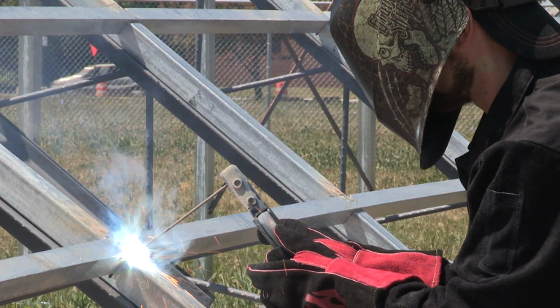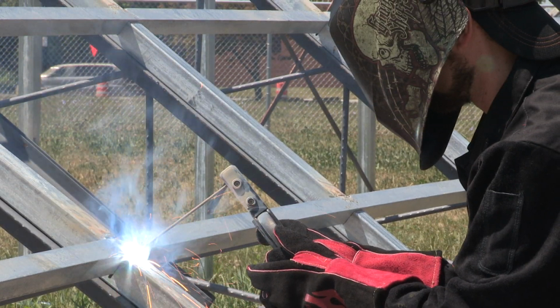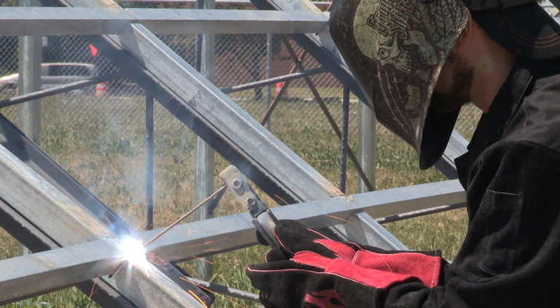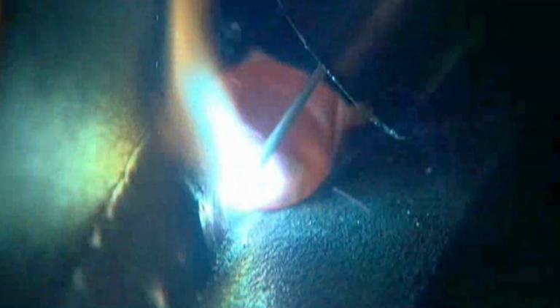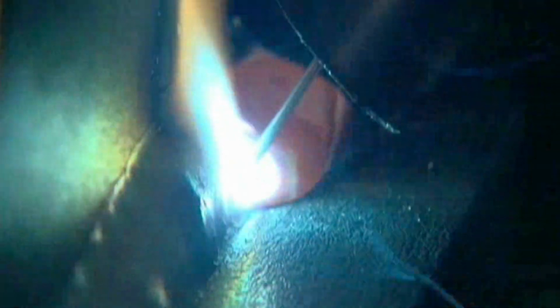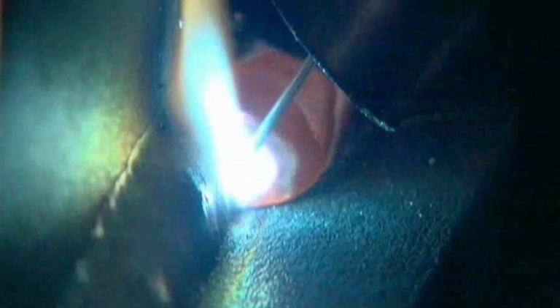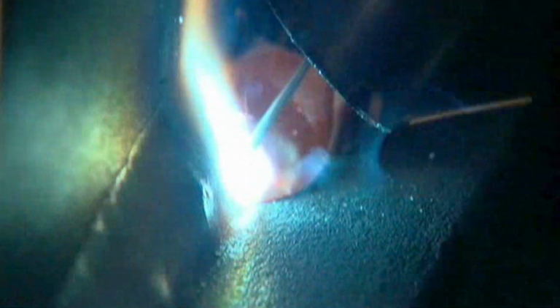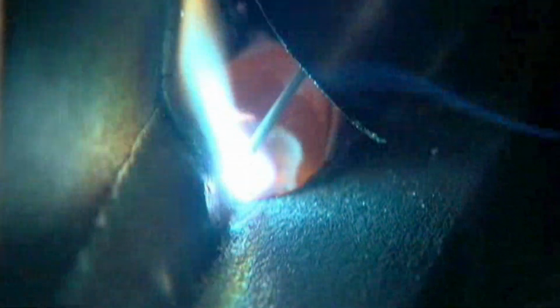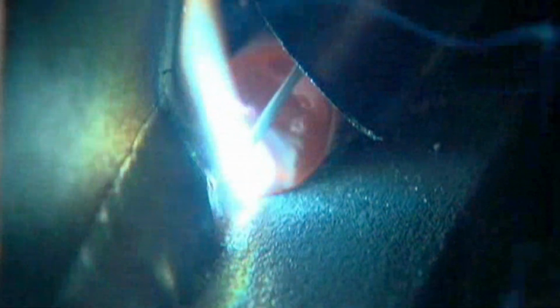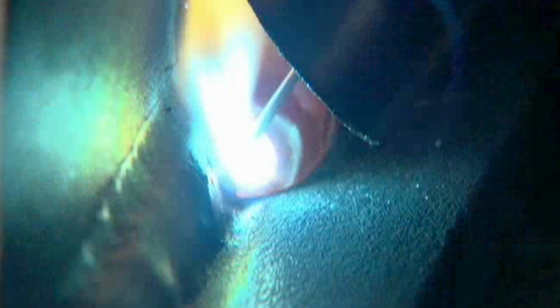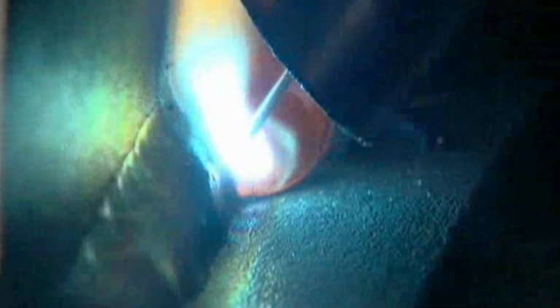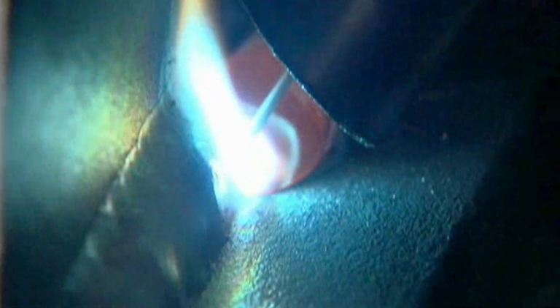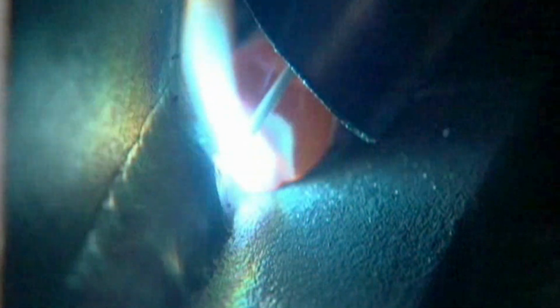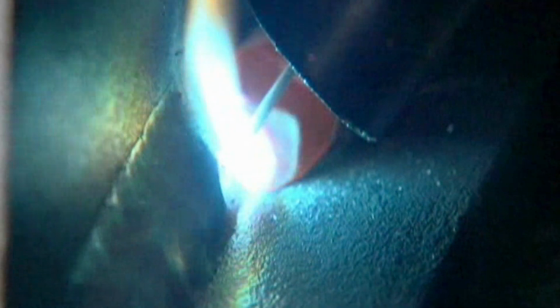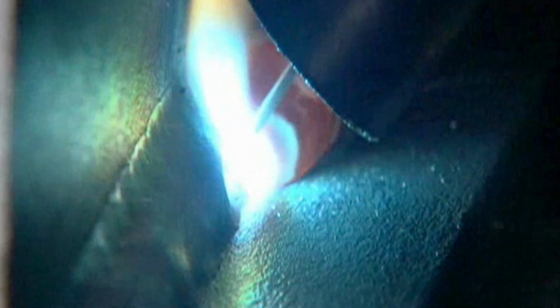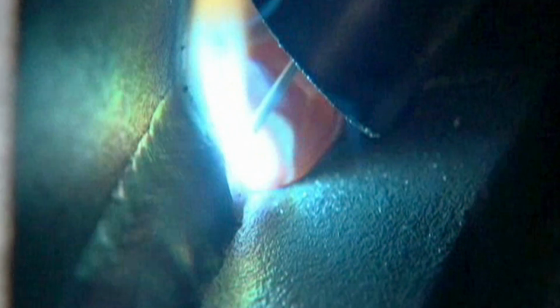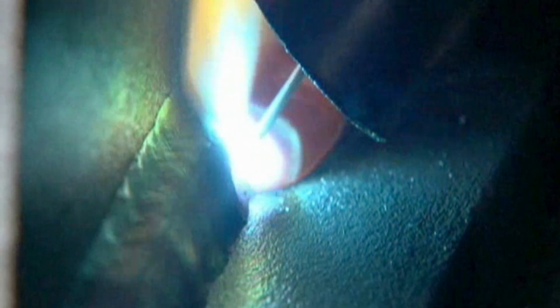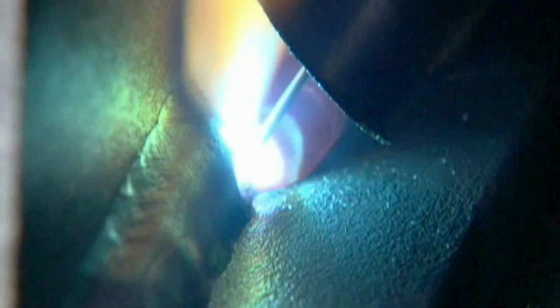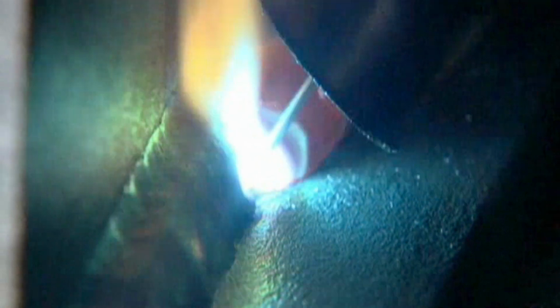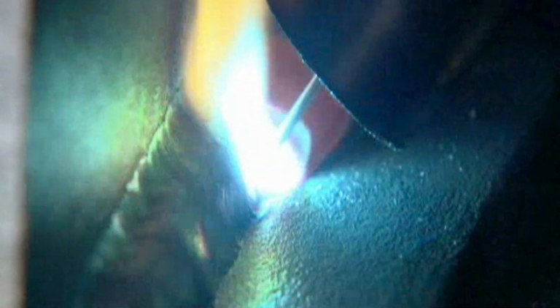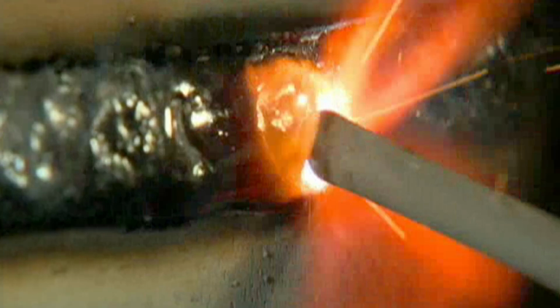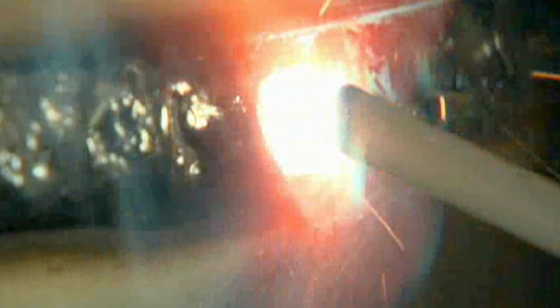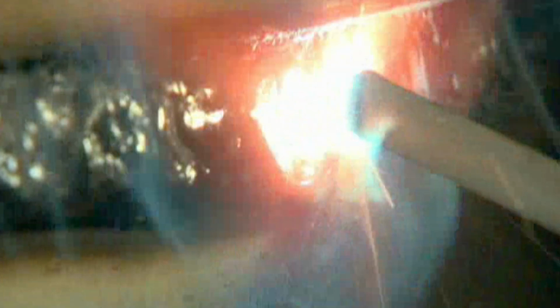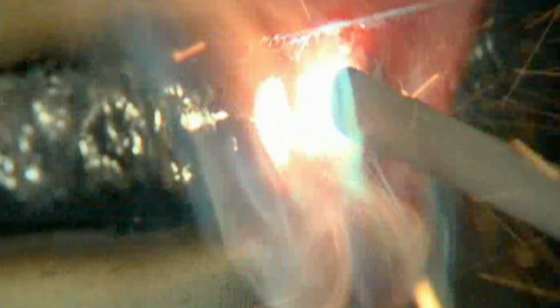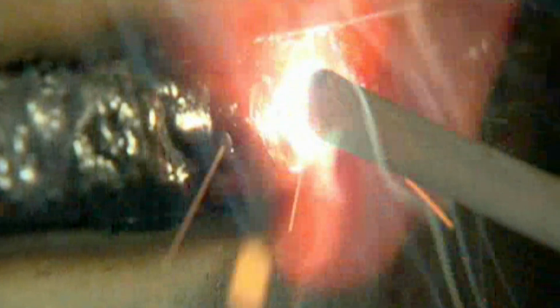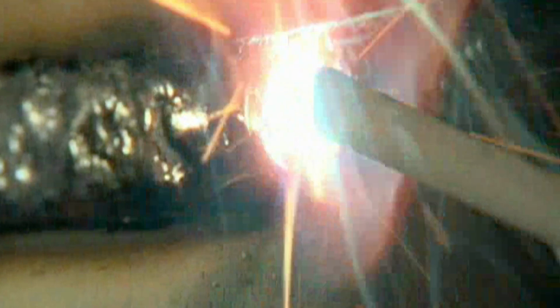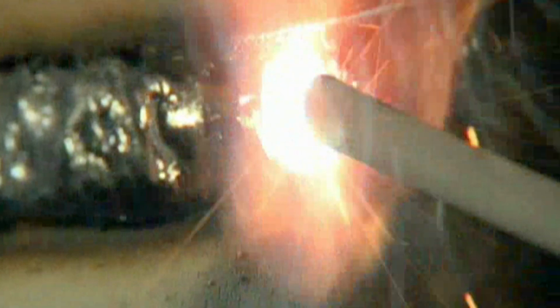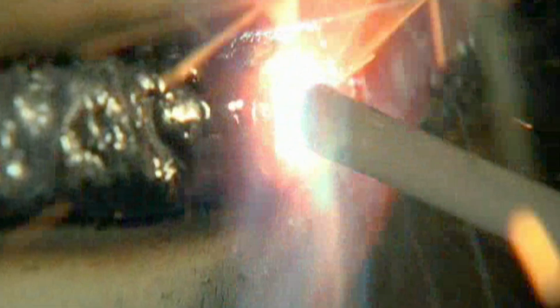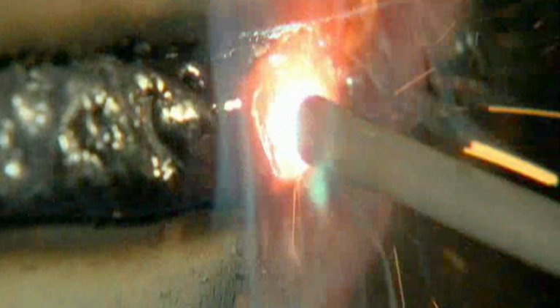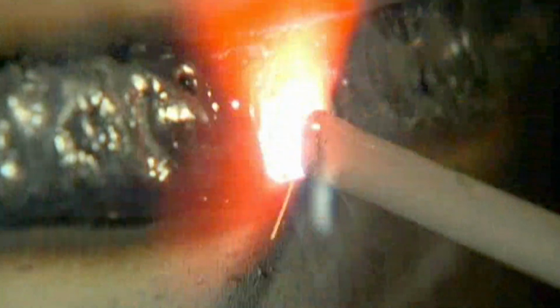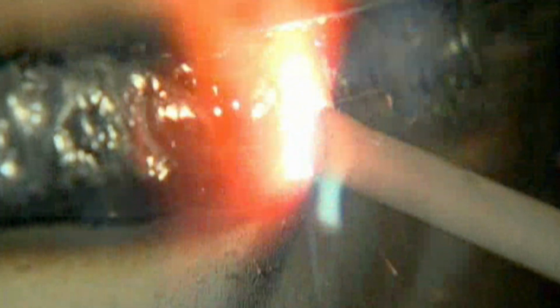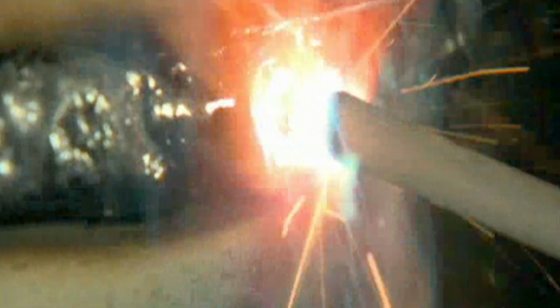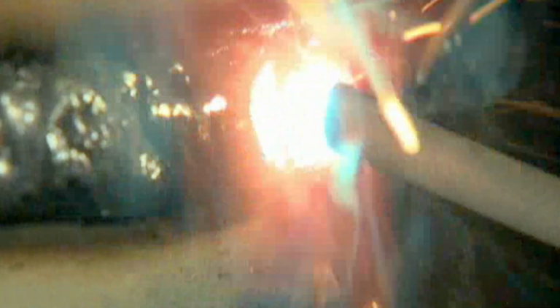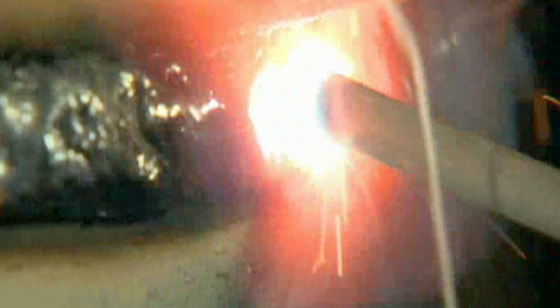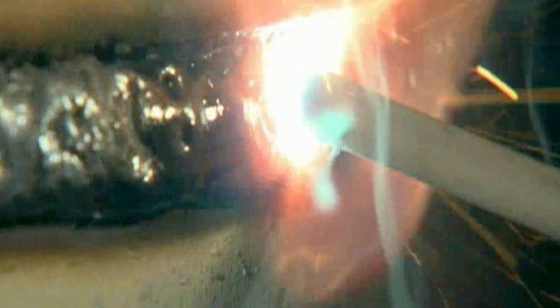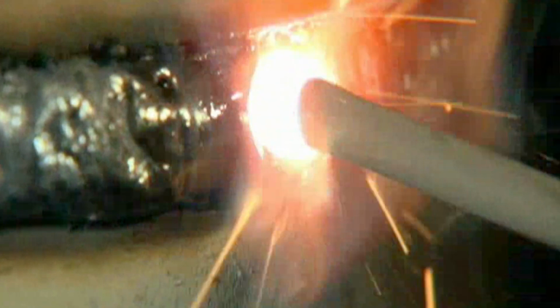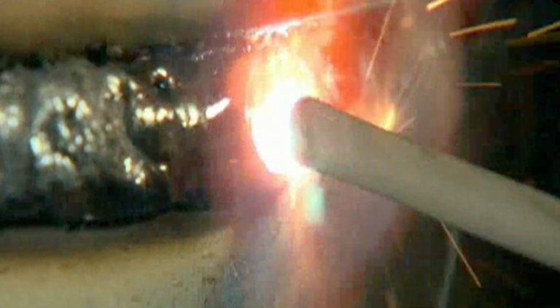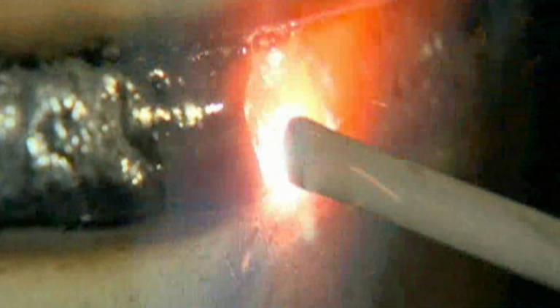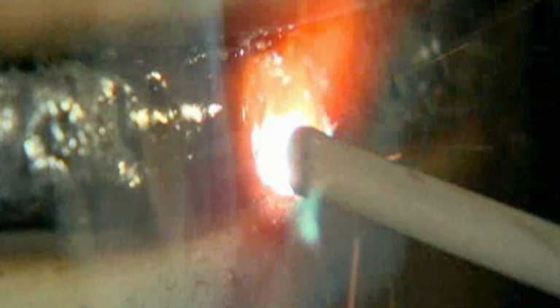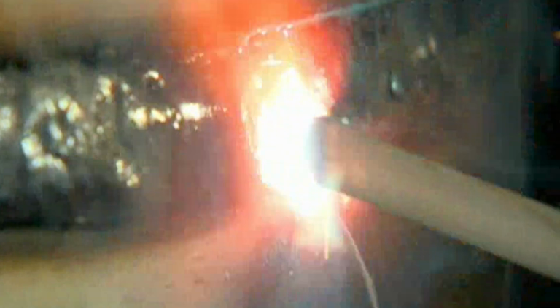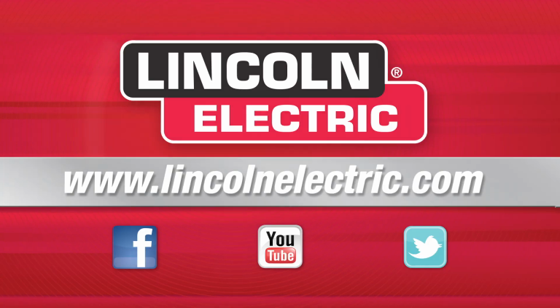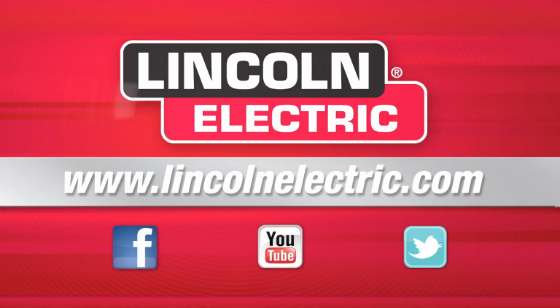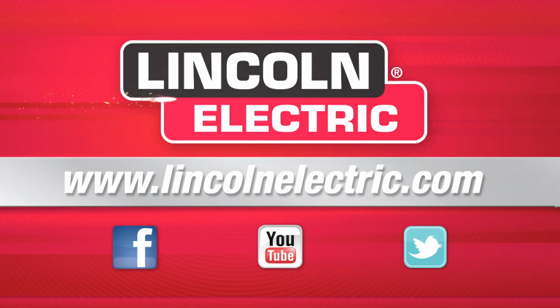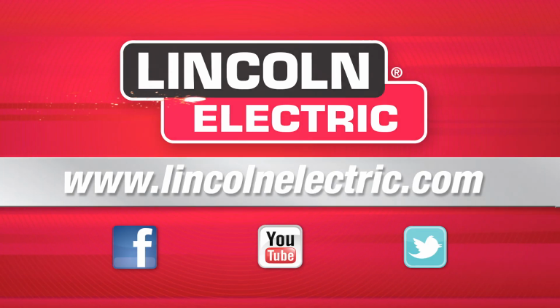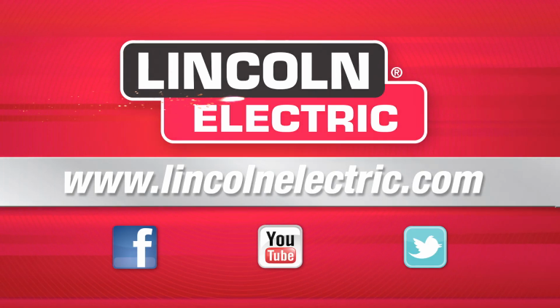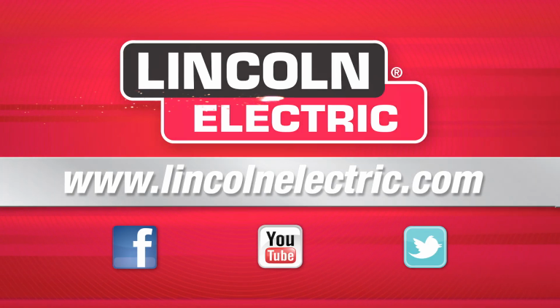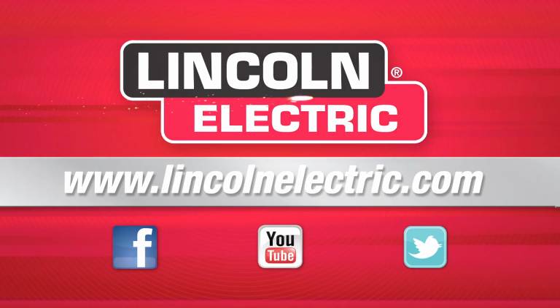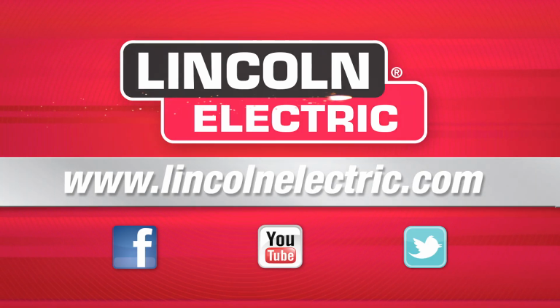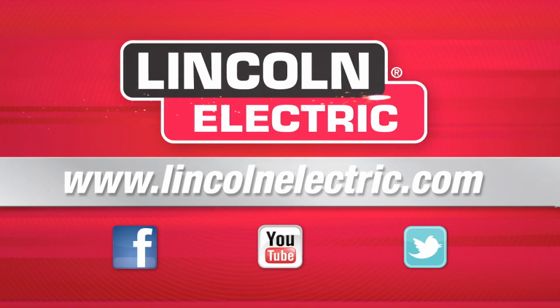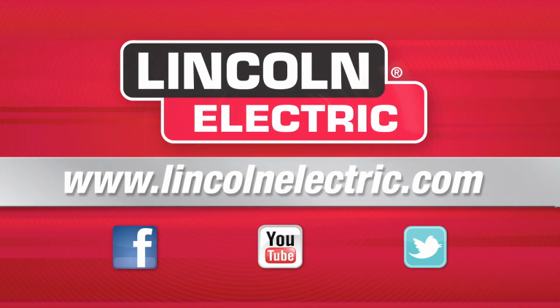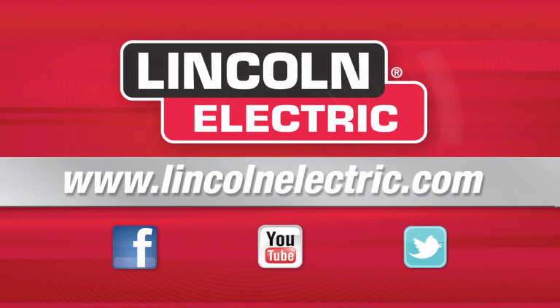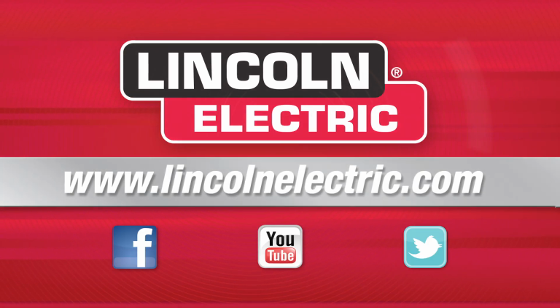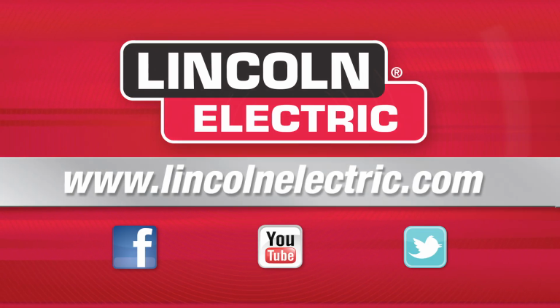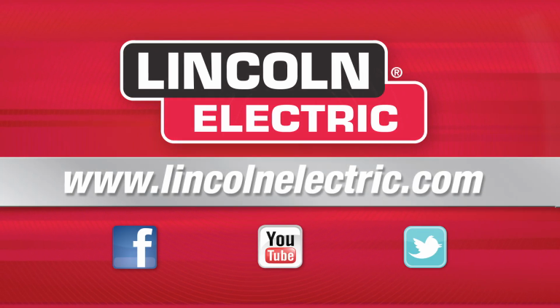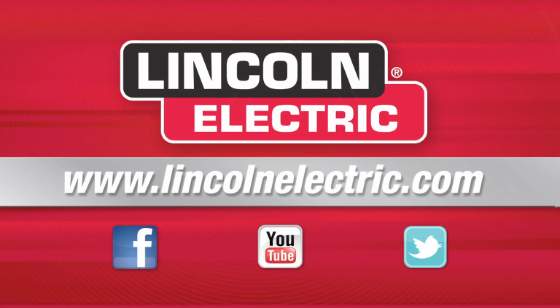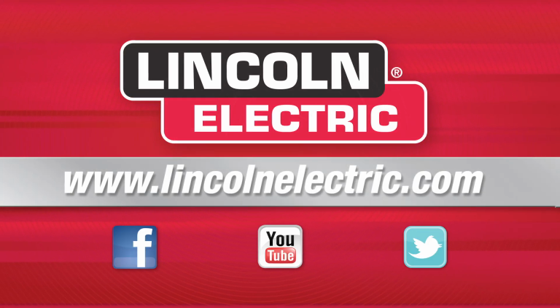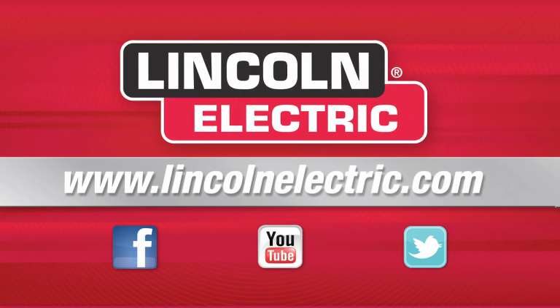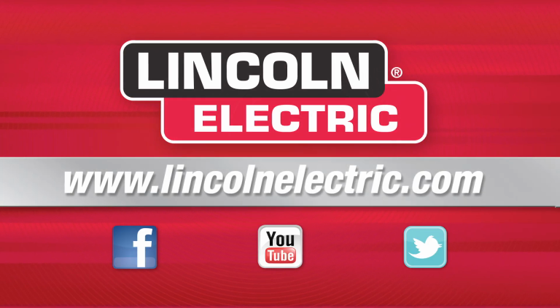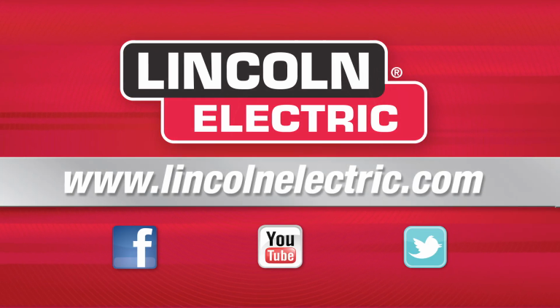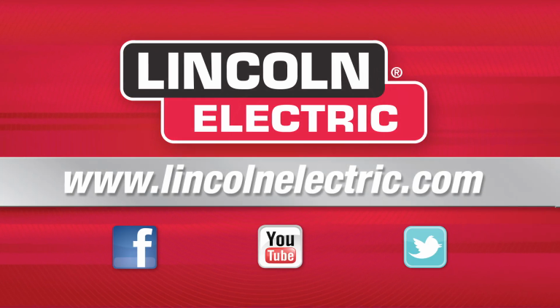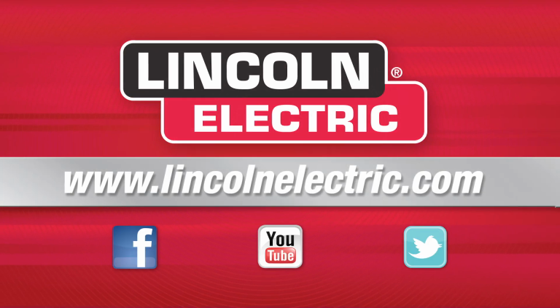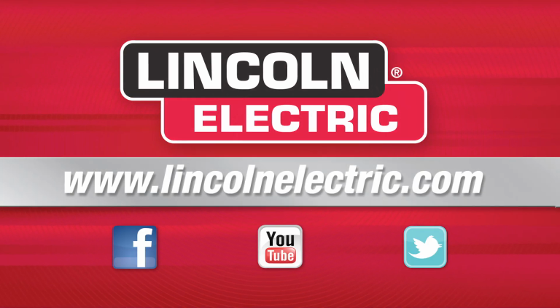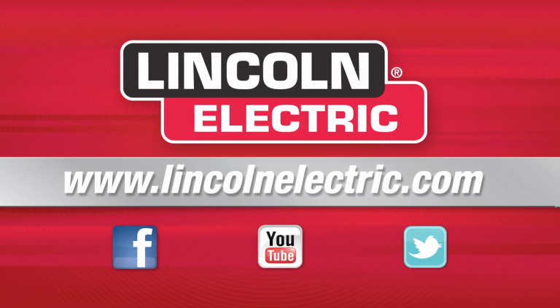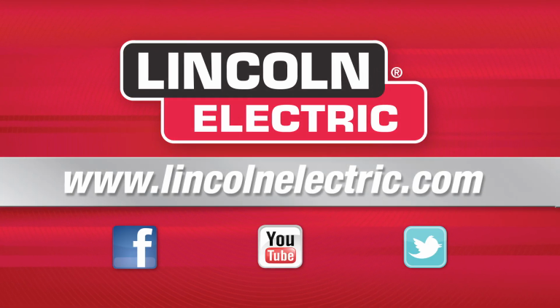To learn more about our Buy America products and our D1.8 seismic resources, contact your local Lincoln Electric sales representative.